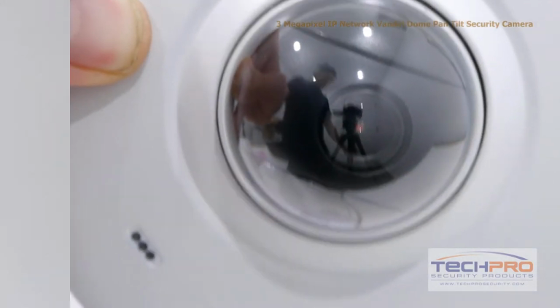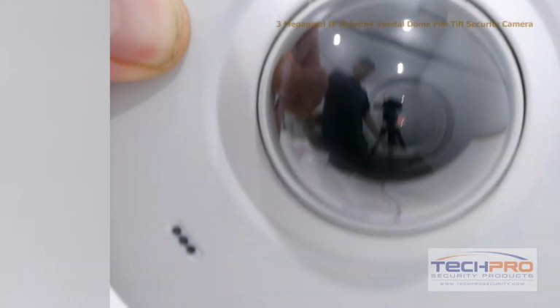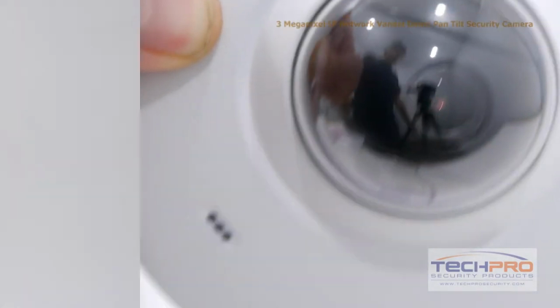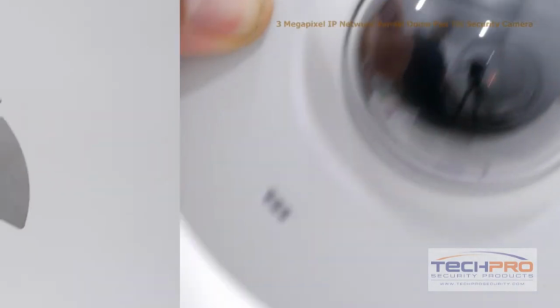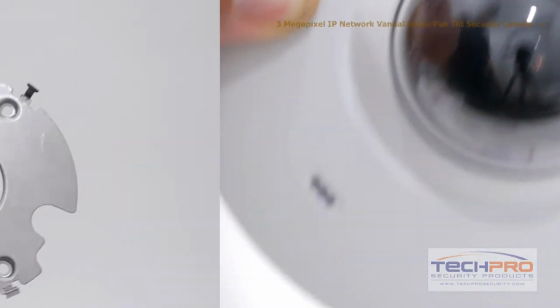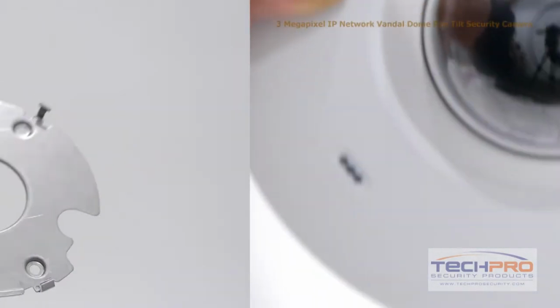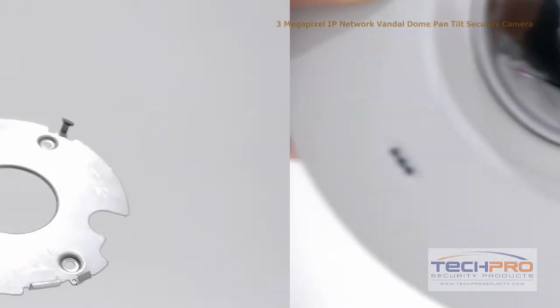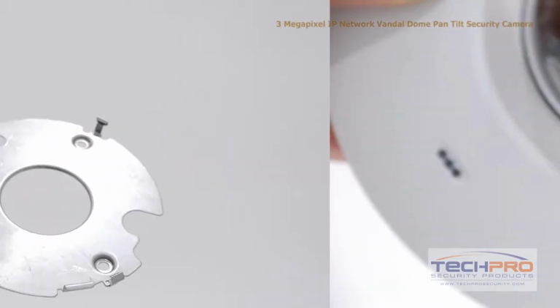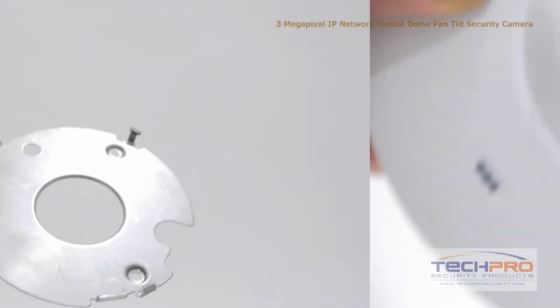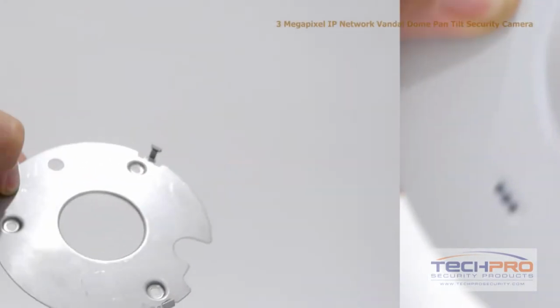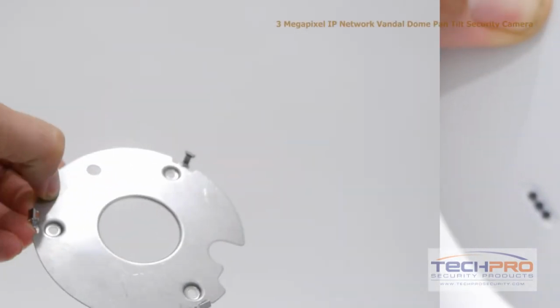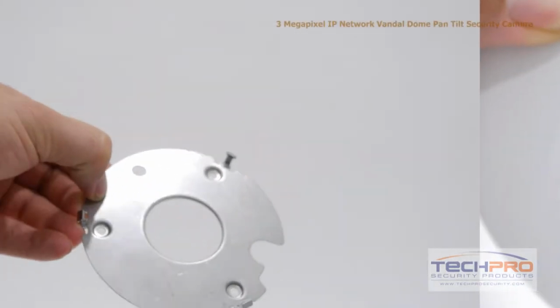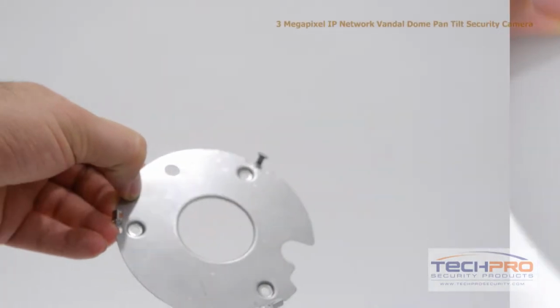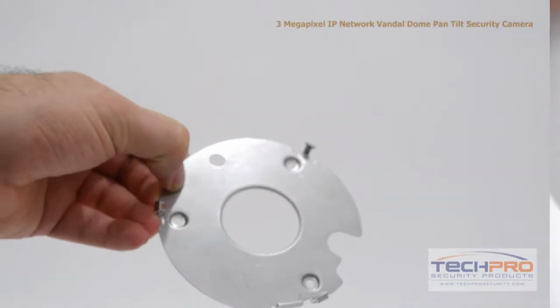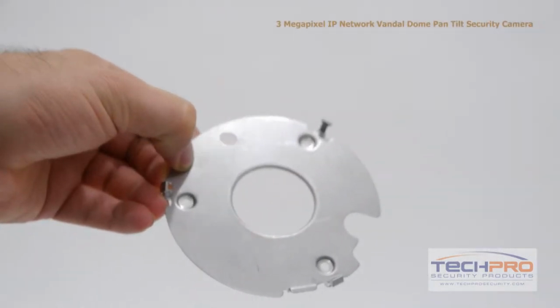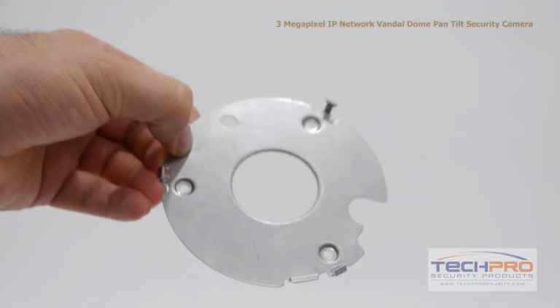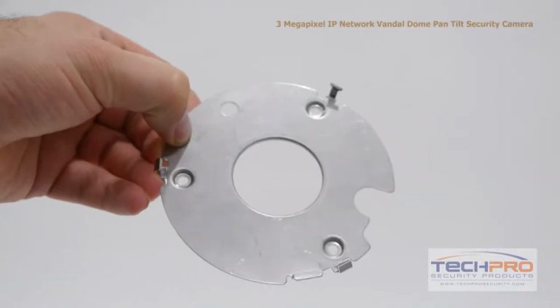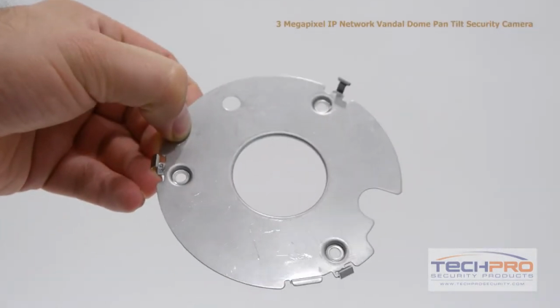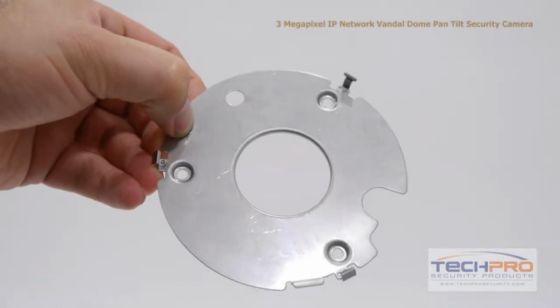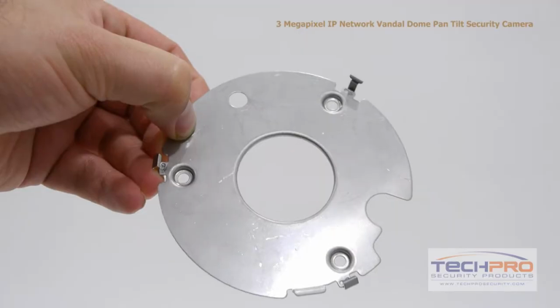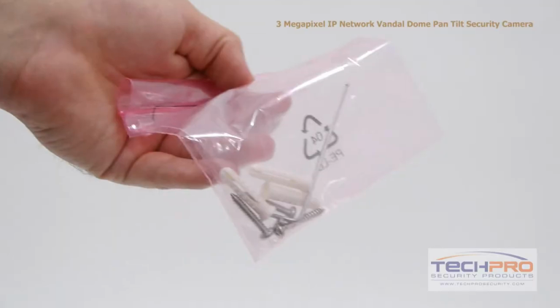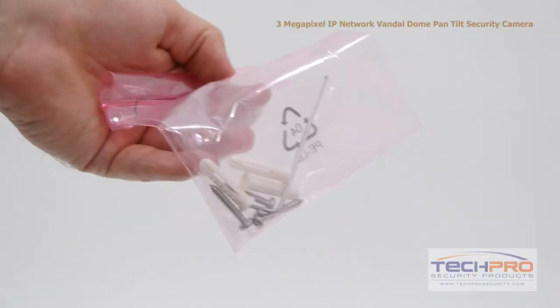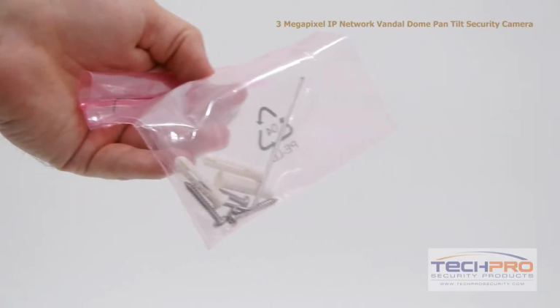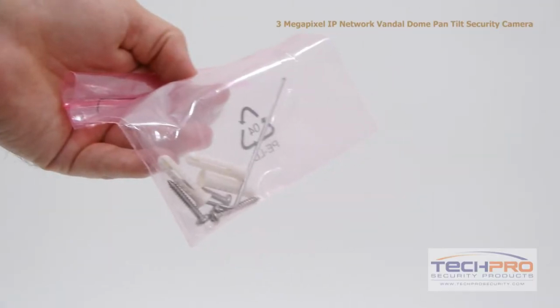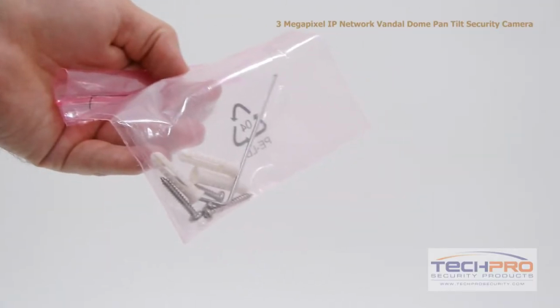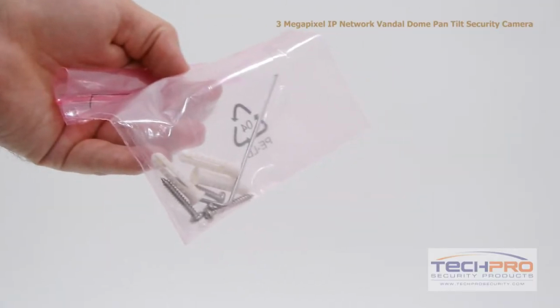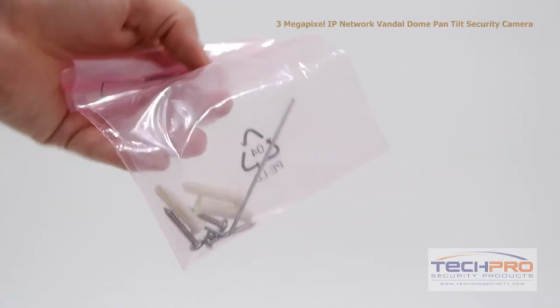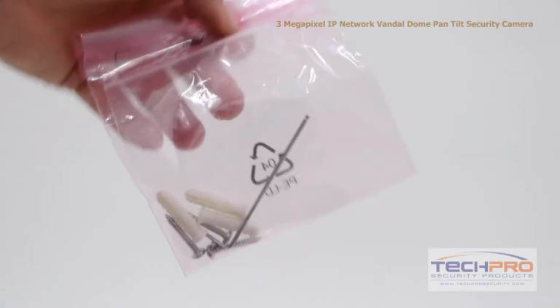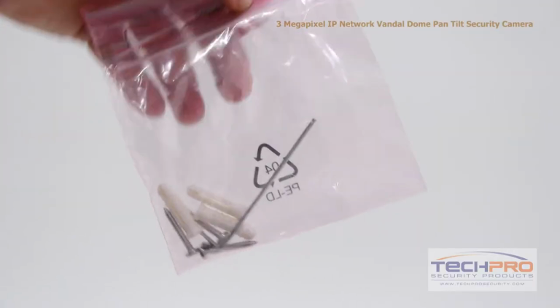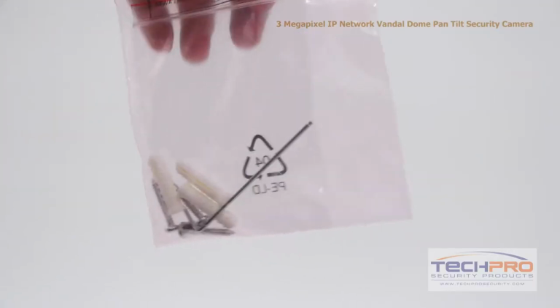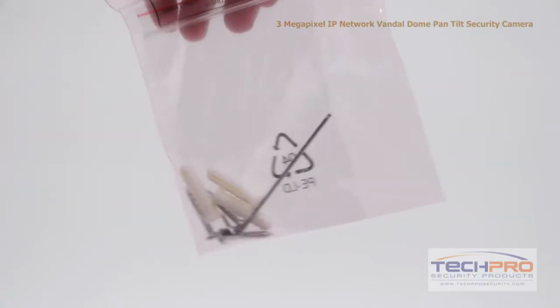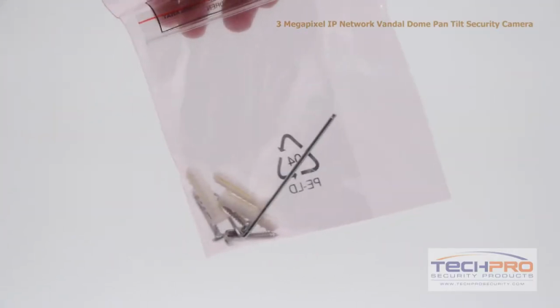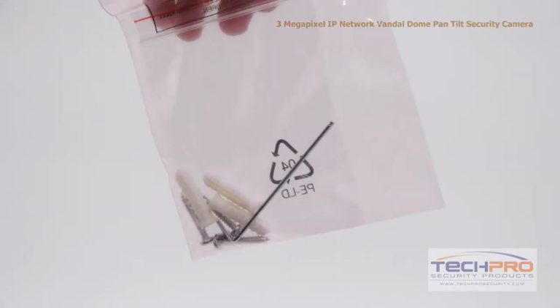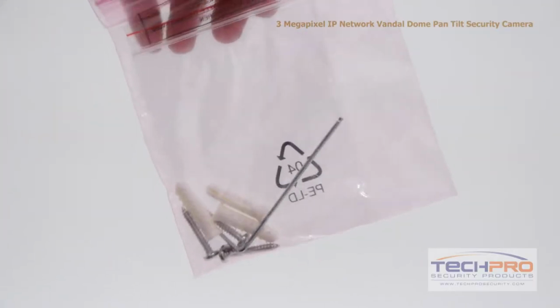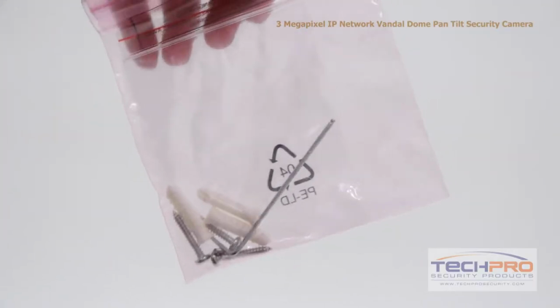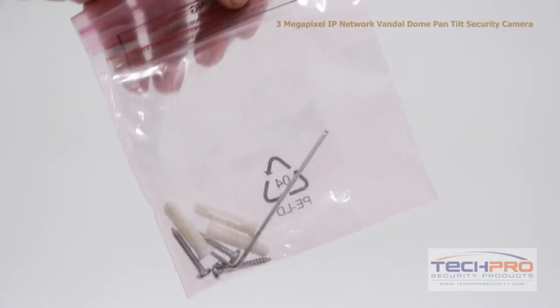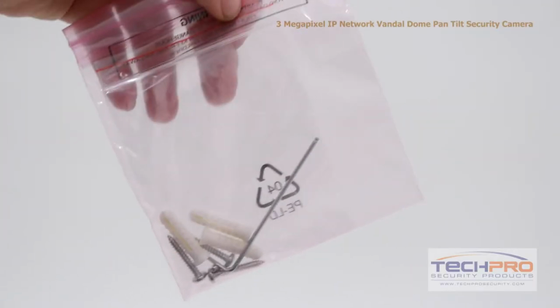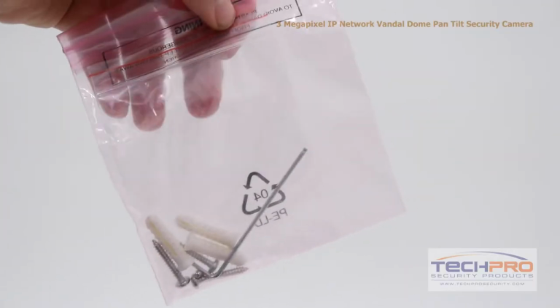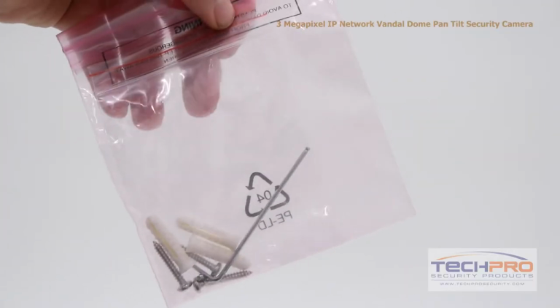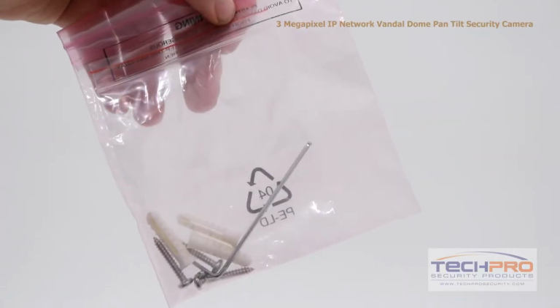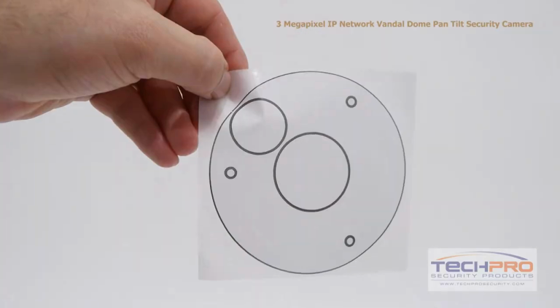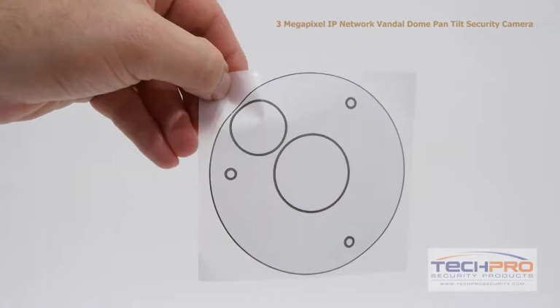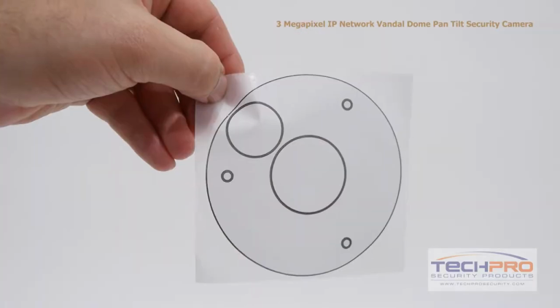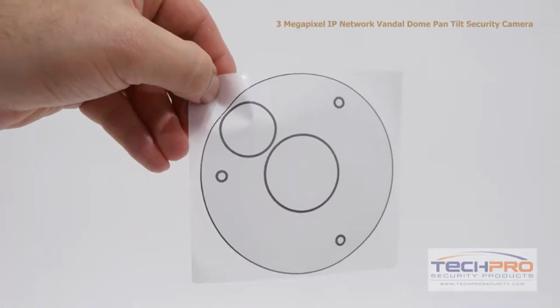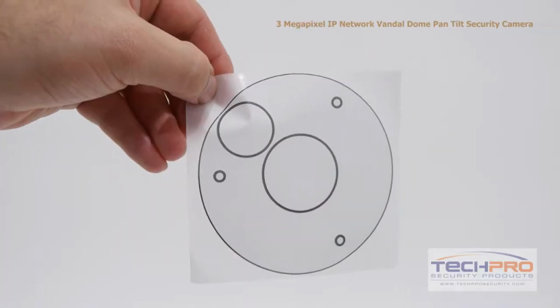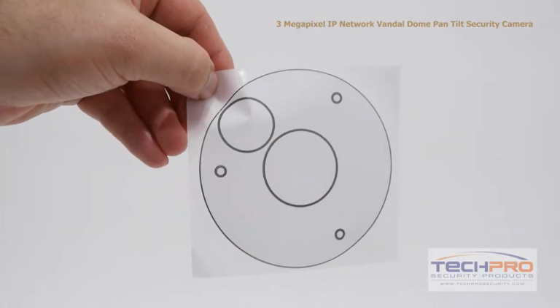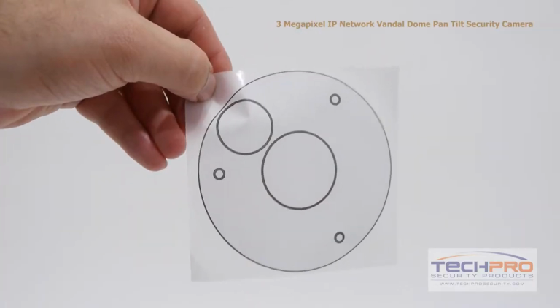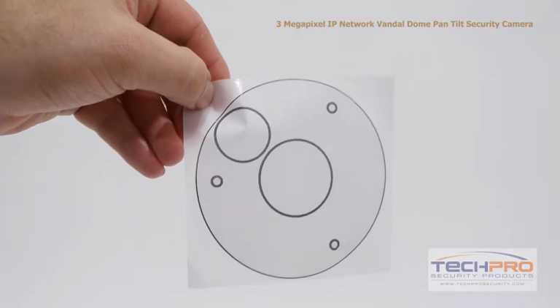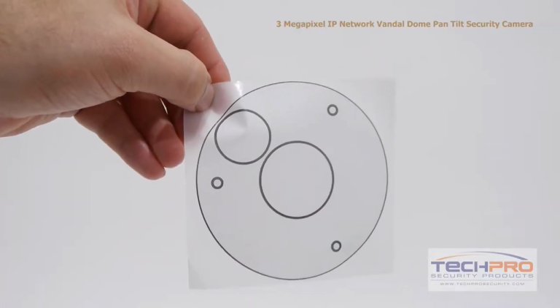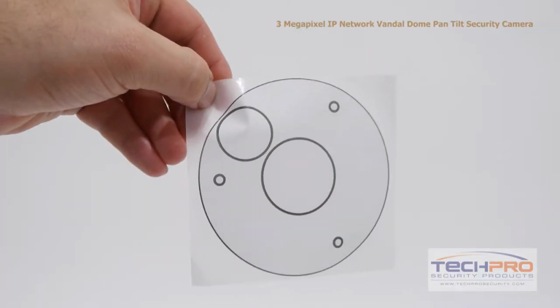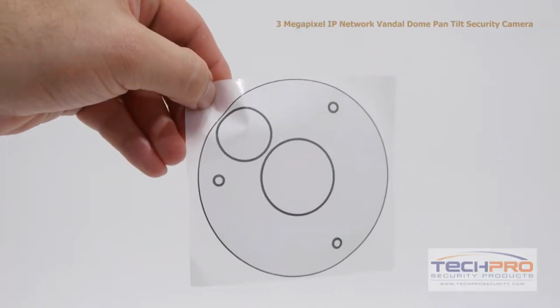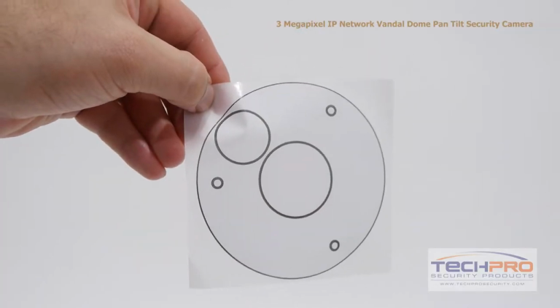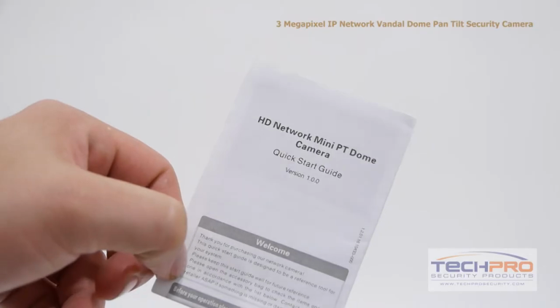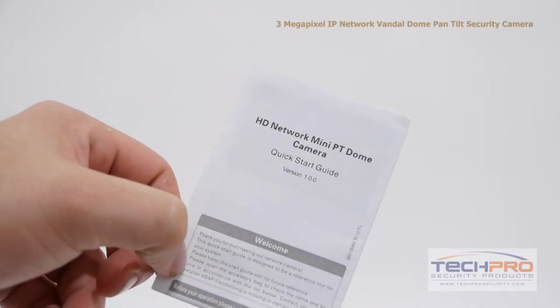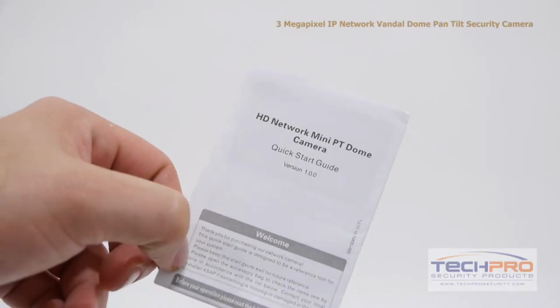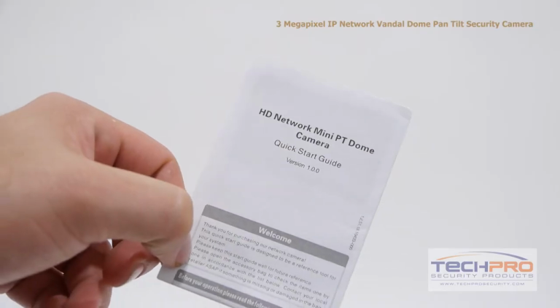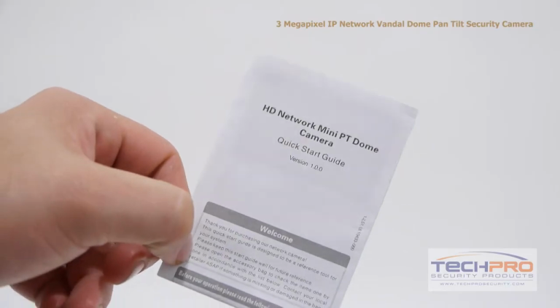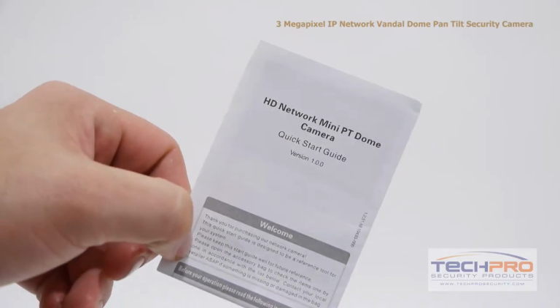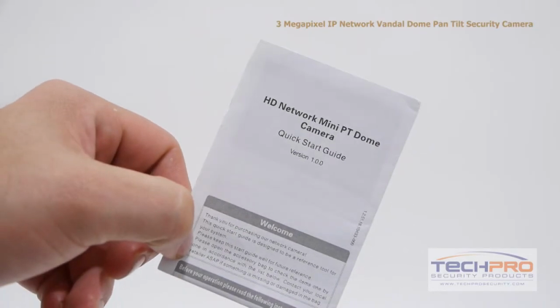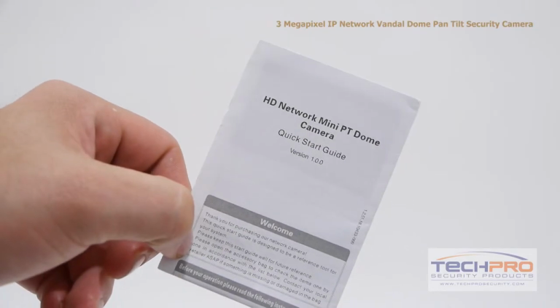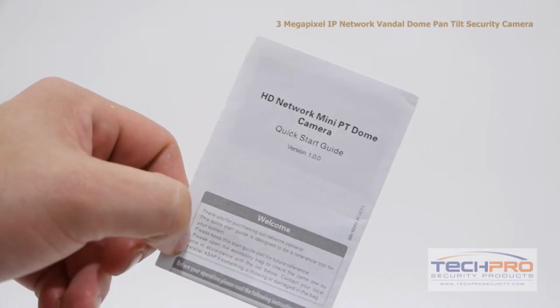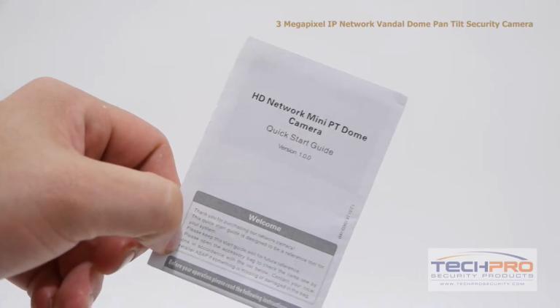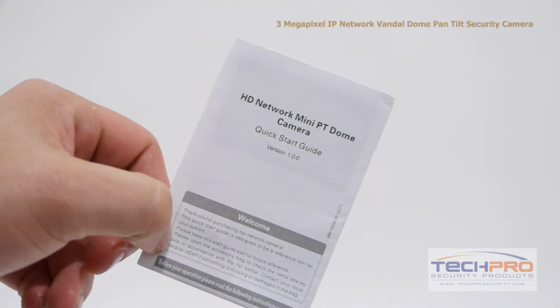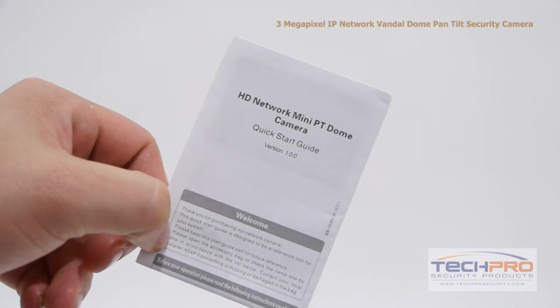Inside the box you'll also find a mounting plate, mounting screws and pegs, an Allen wrench, a mounting template, and an instruction manual.